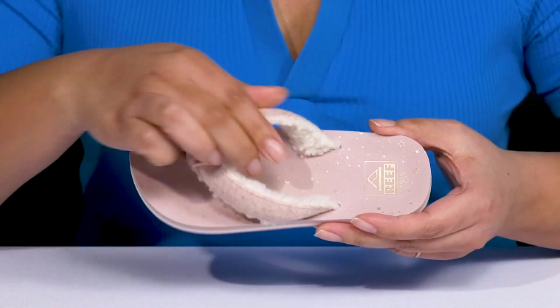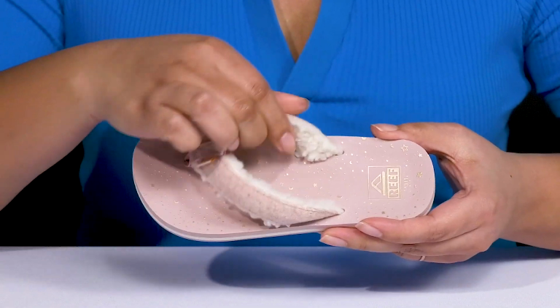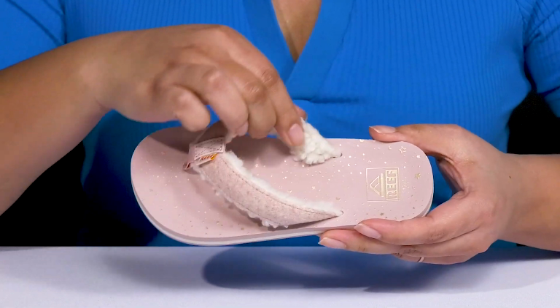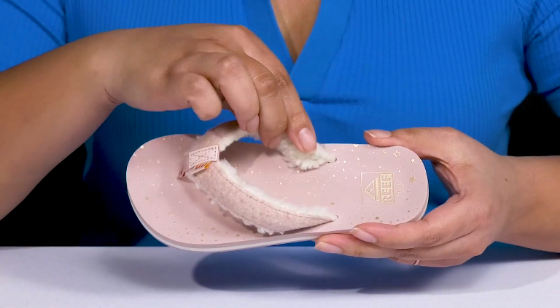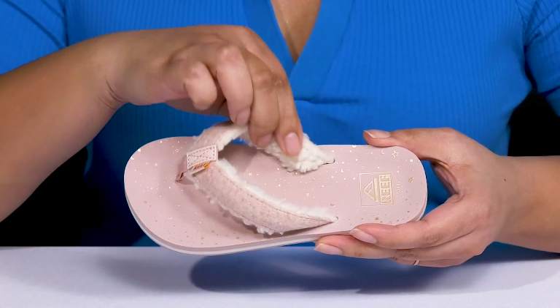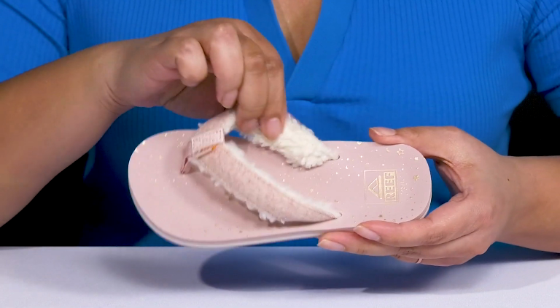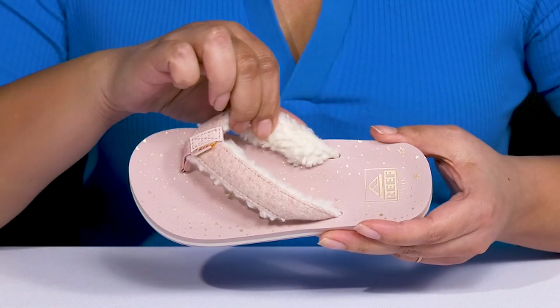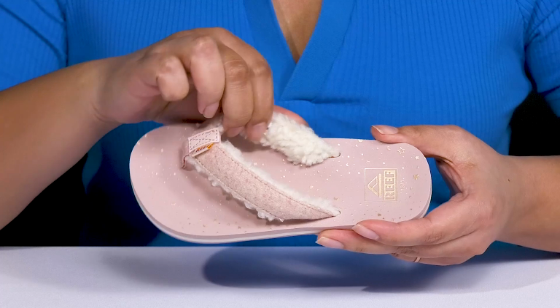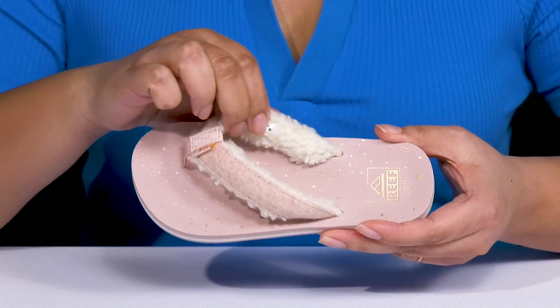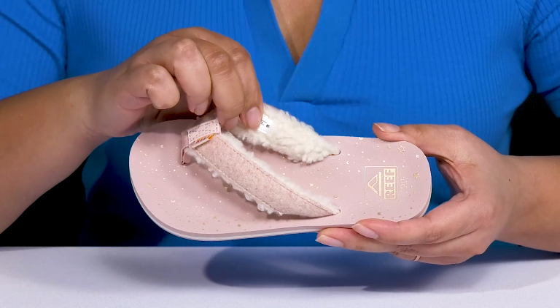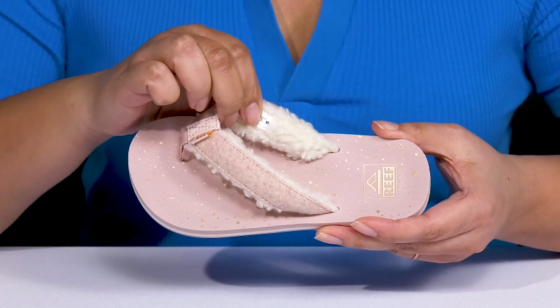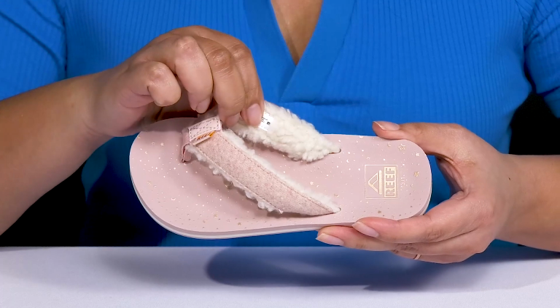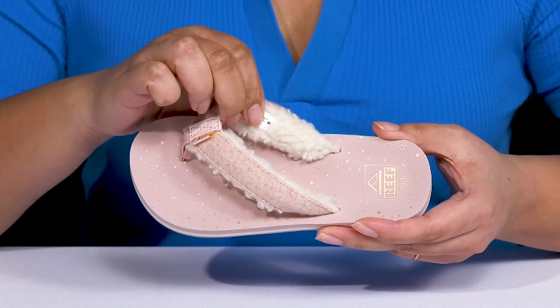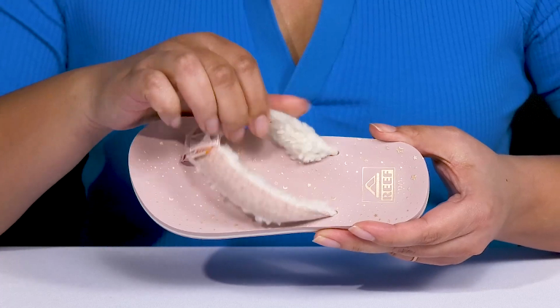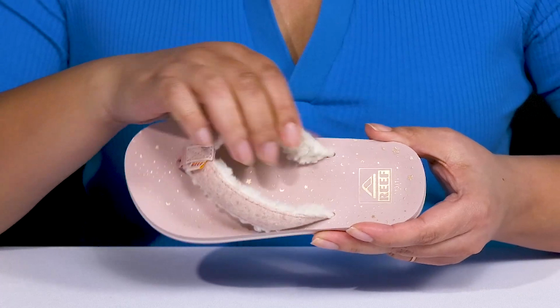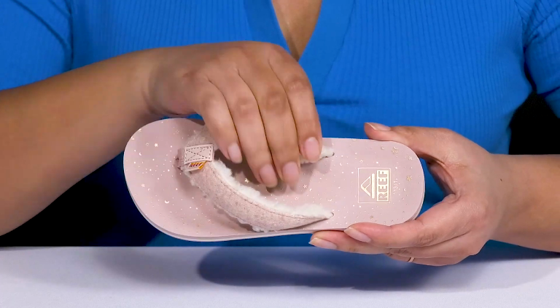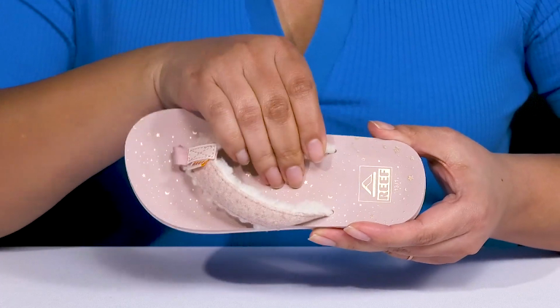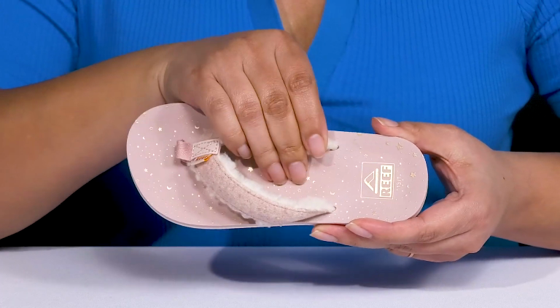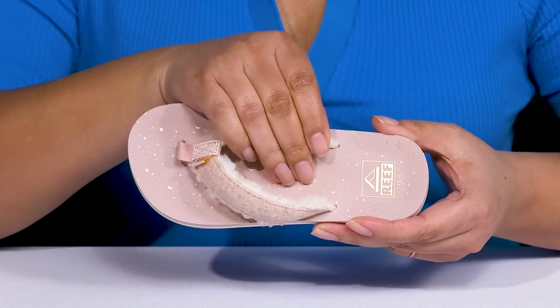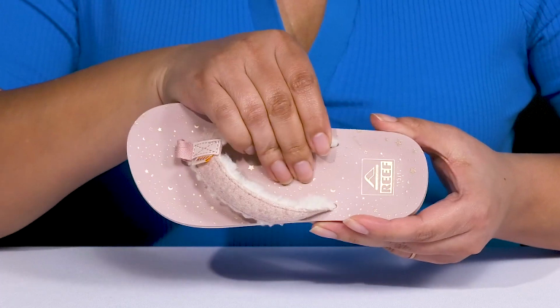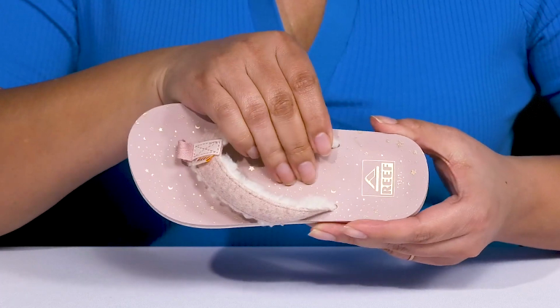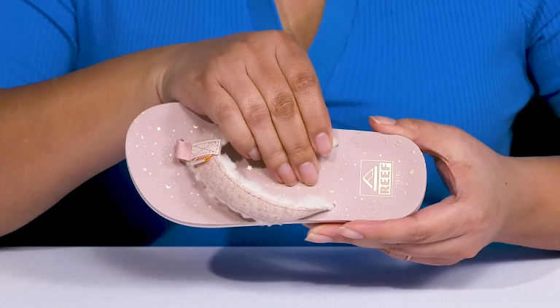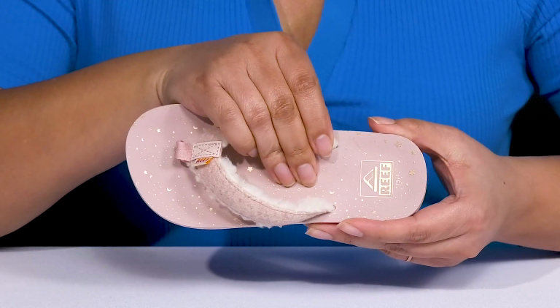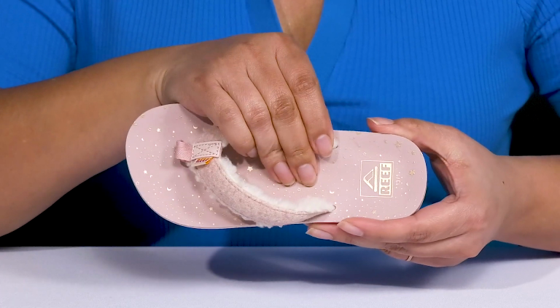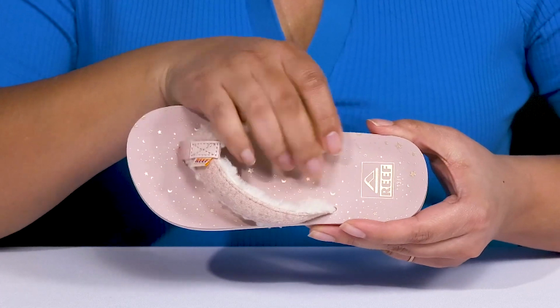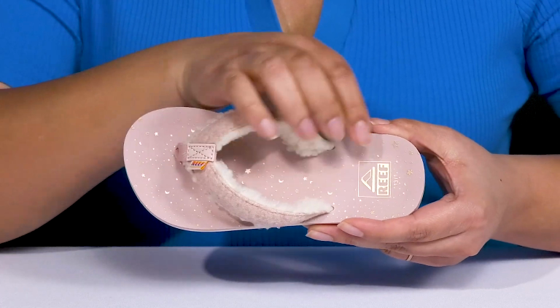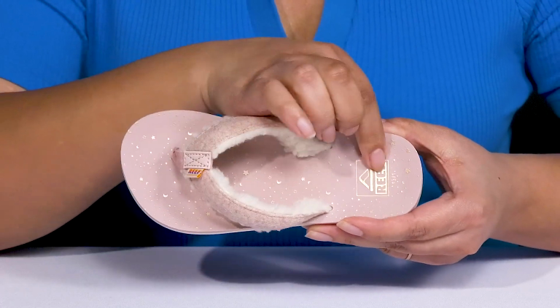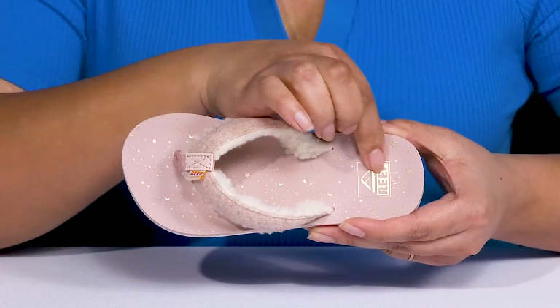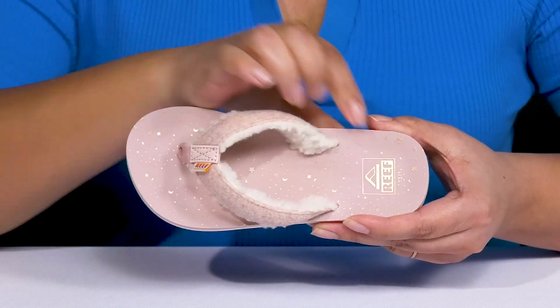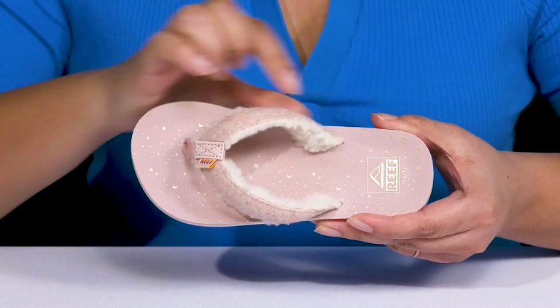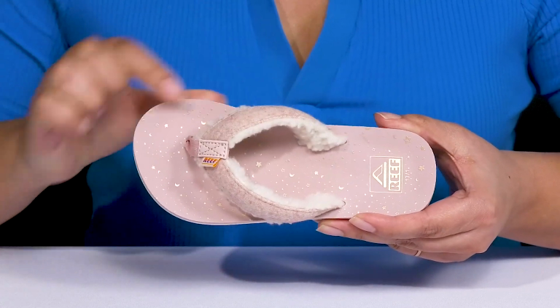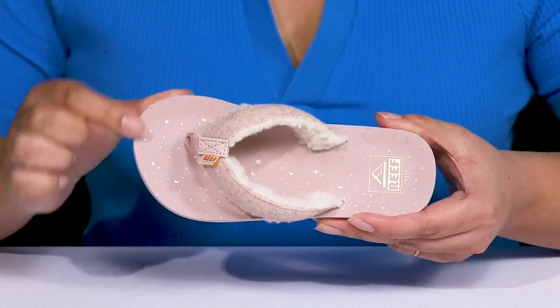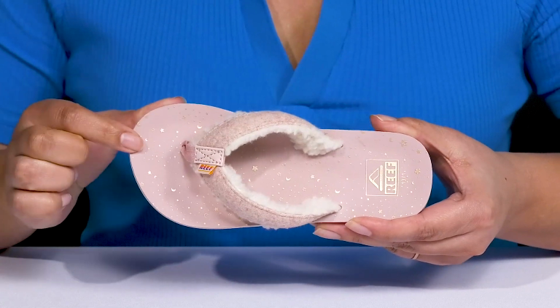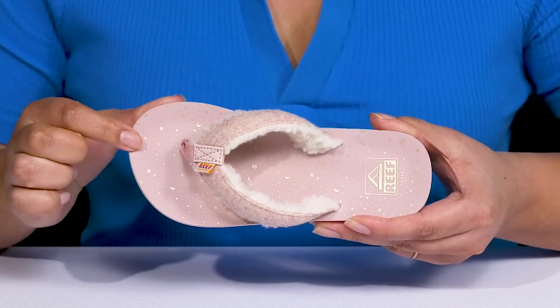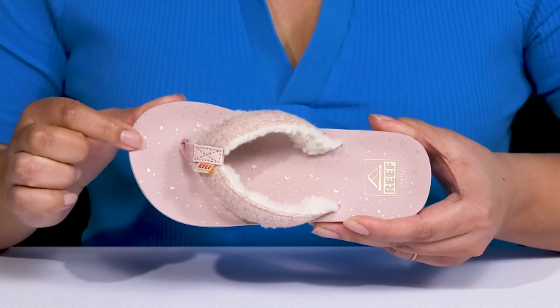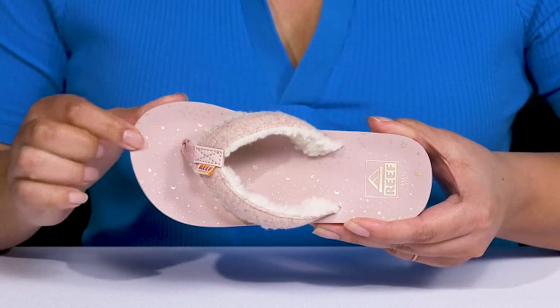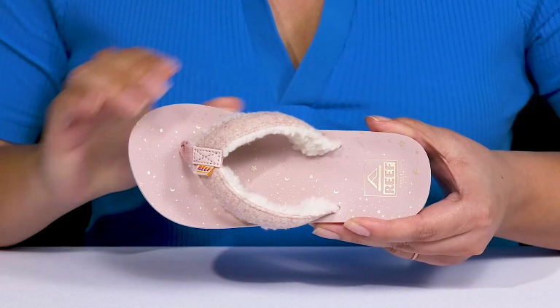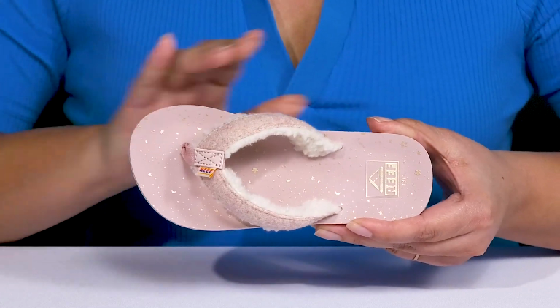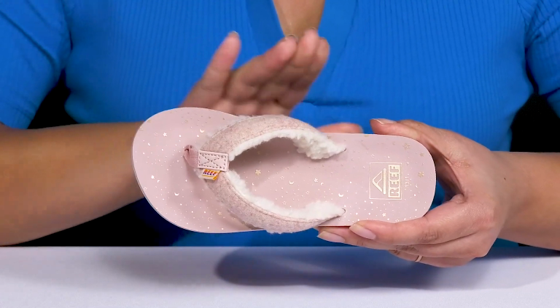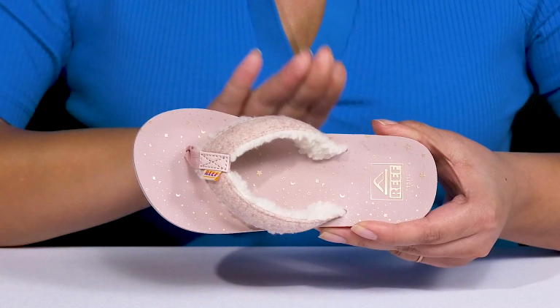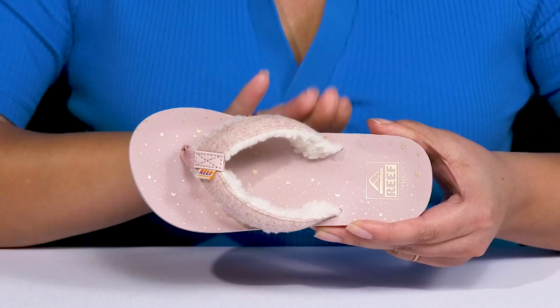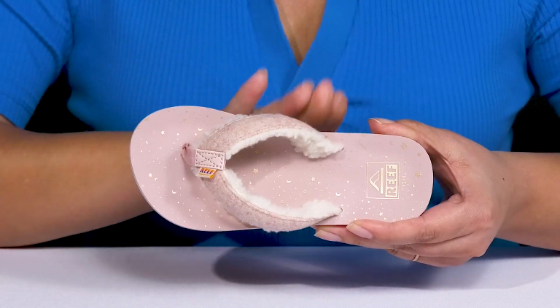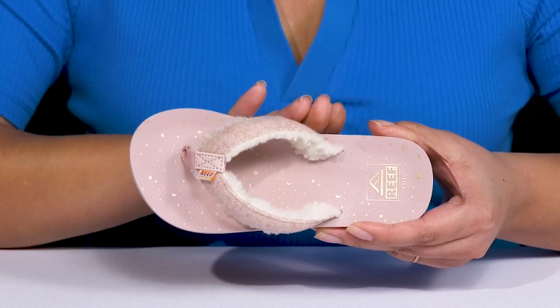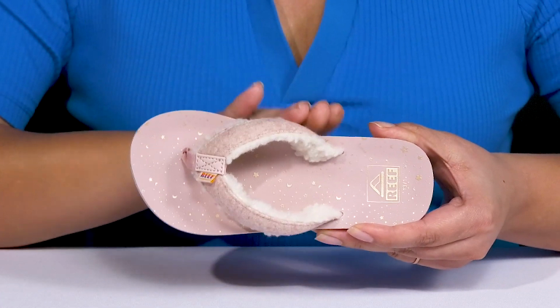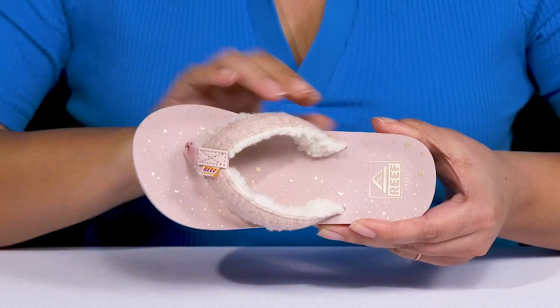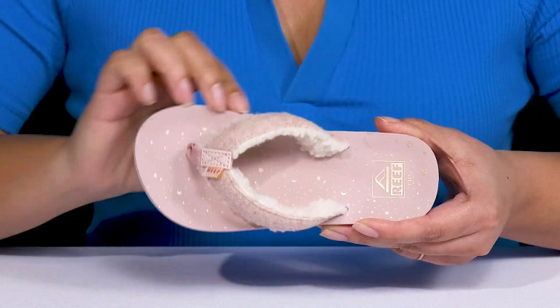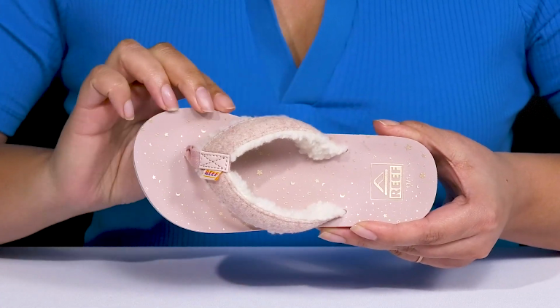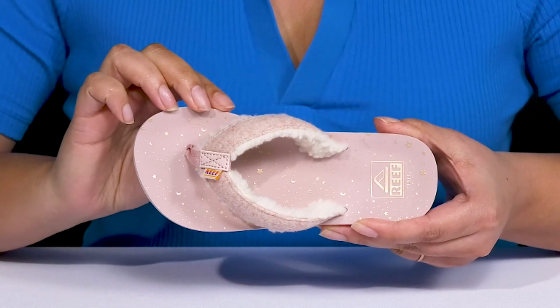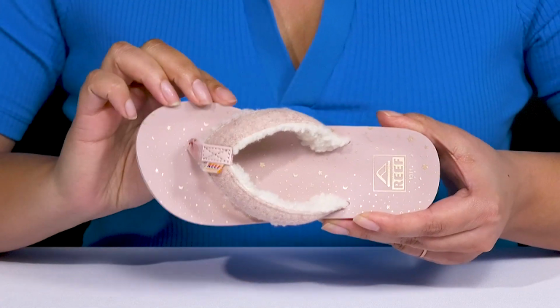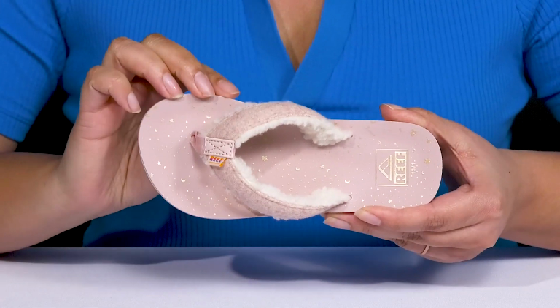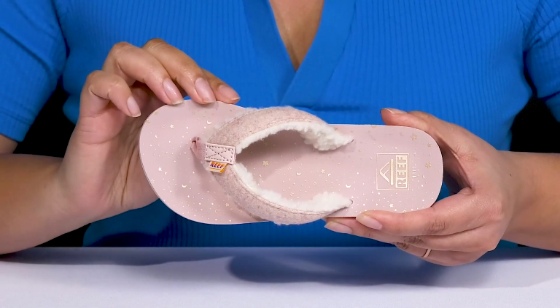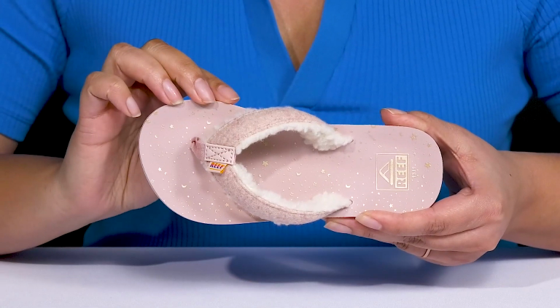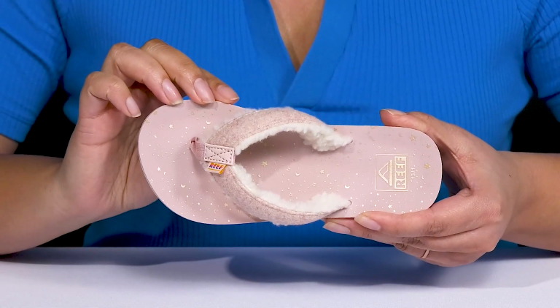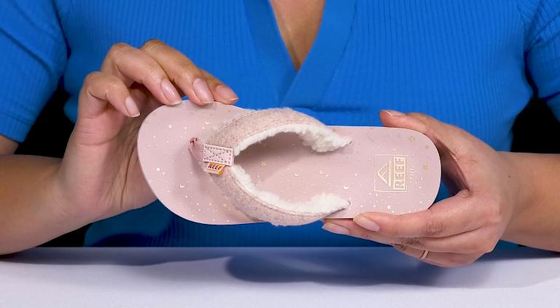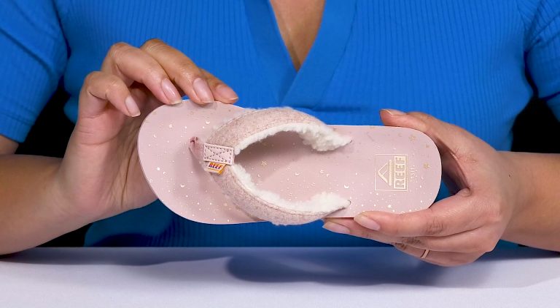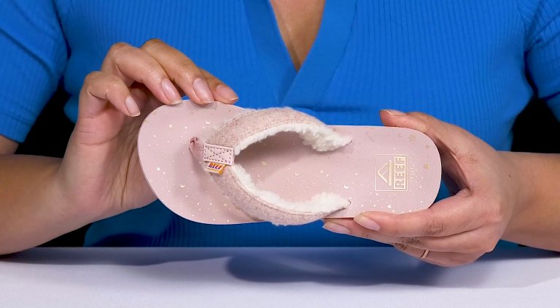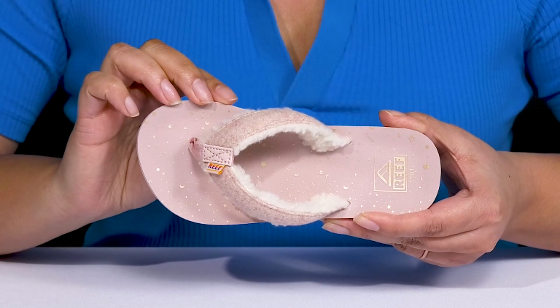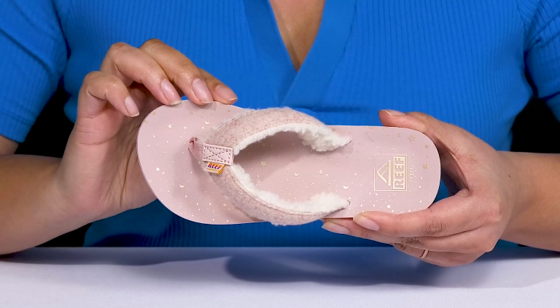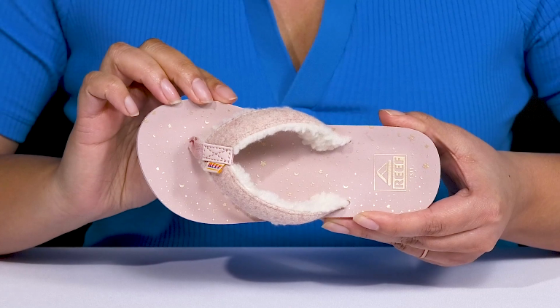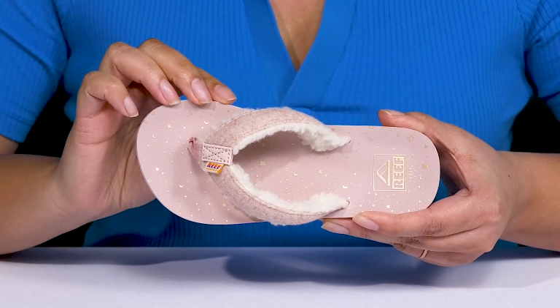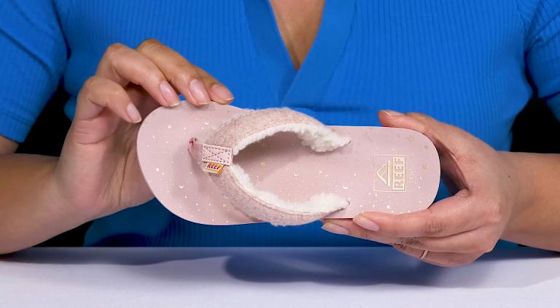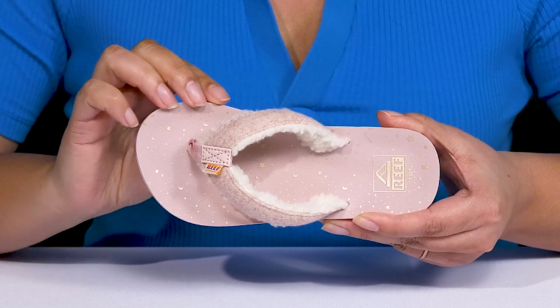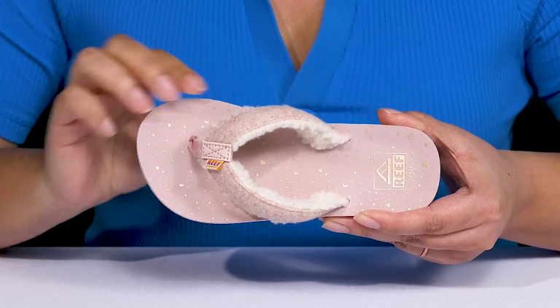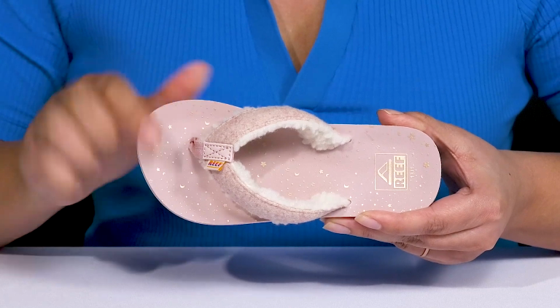Inside there is a soft textile lining with a cushioned footbed that is slightly contoured and has added arch support to keep them comfortable all day.